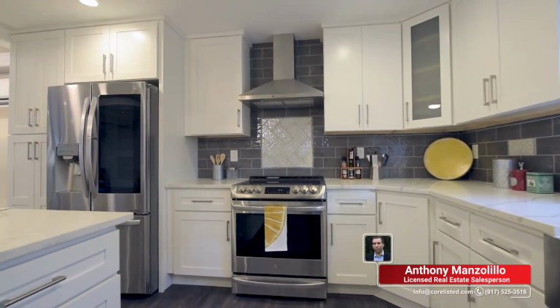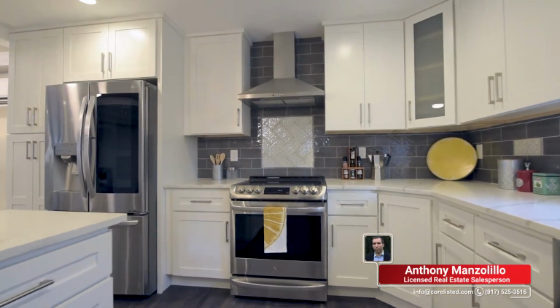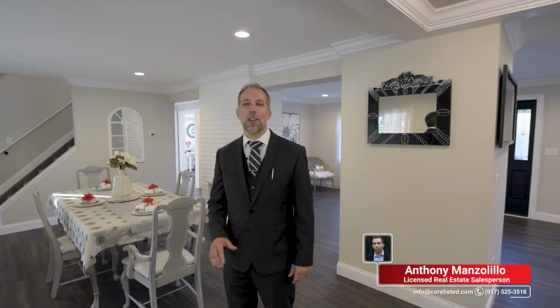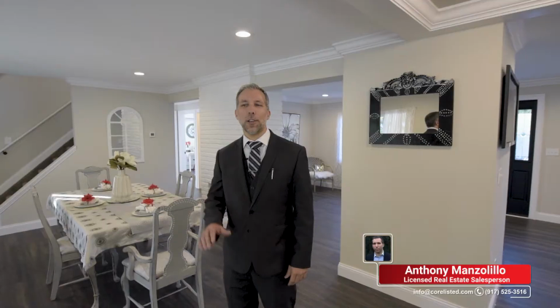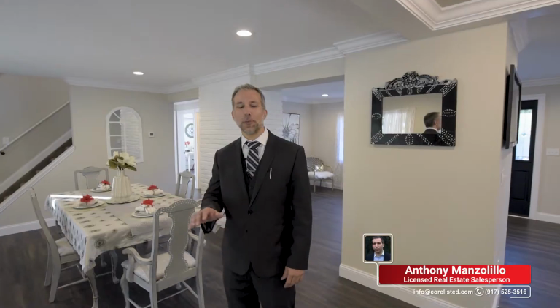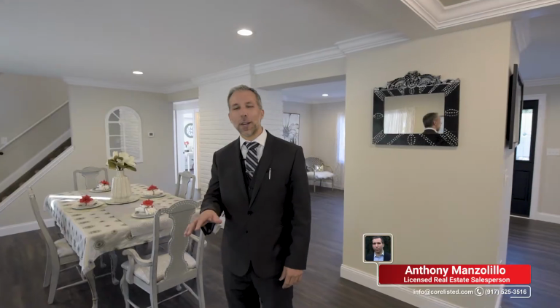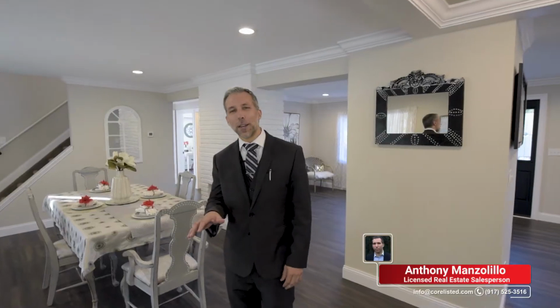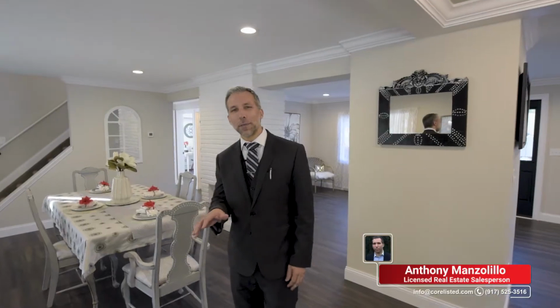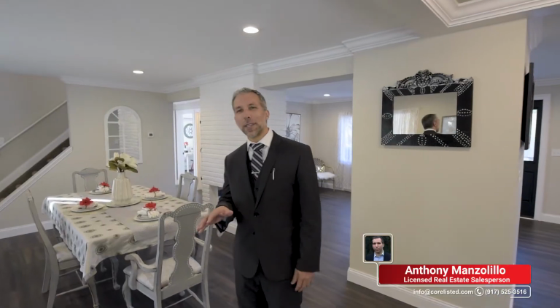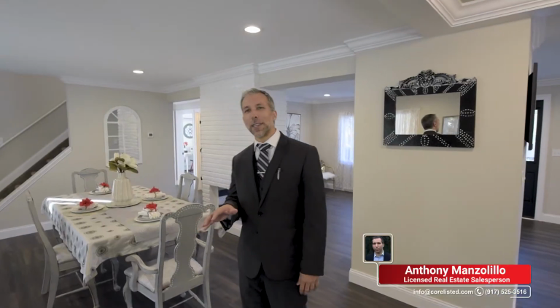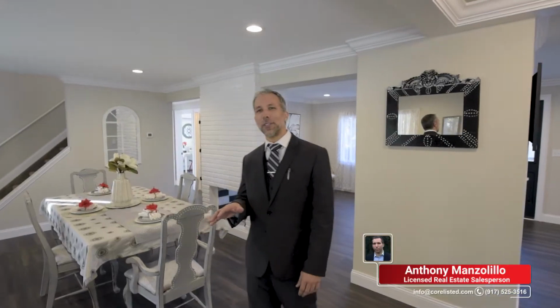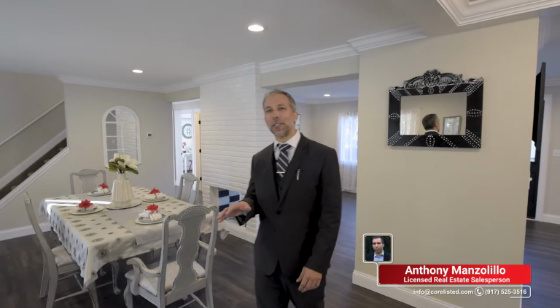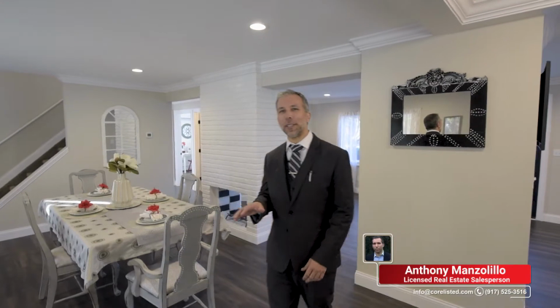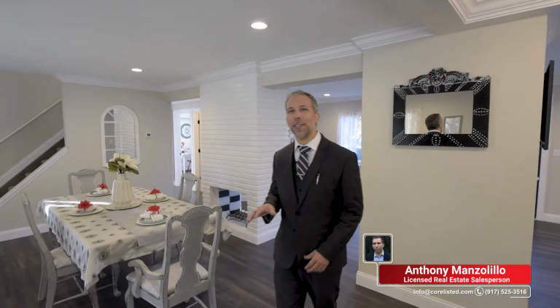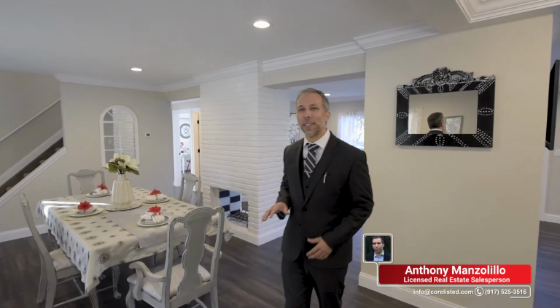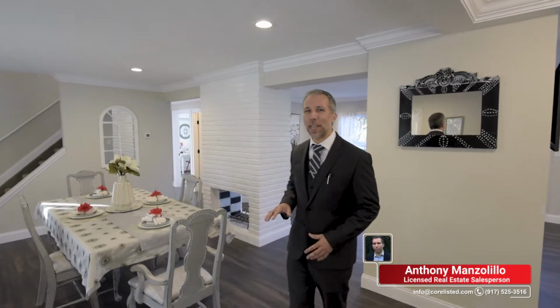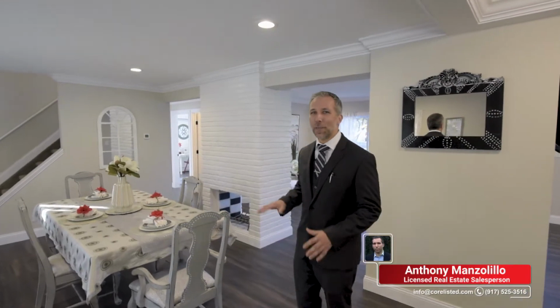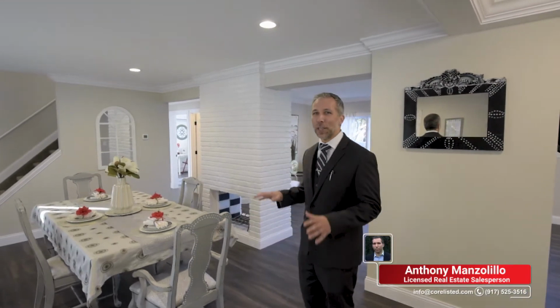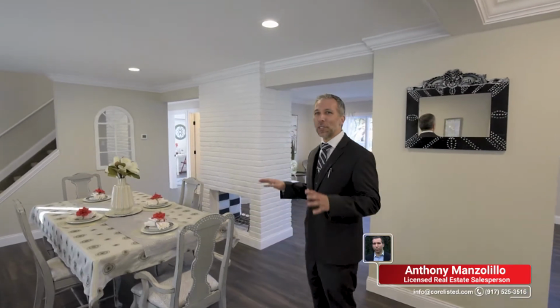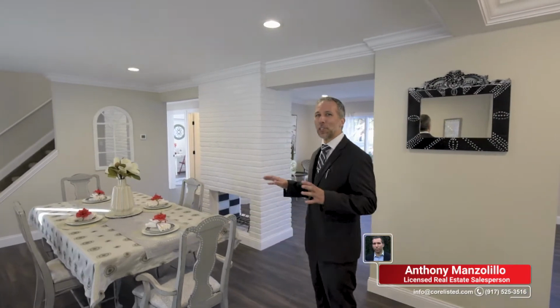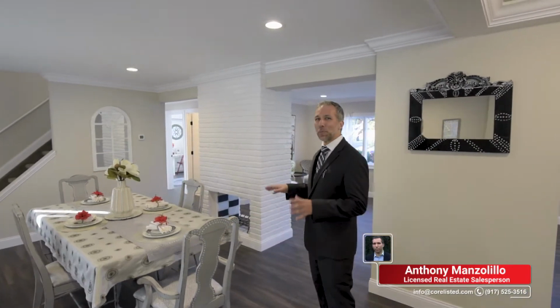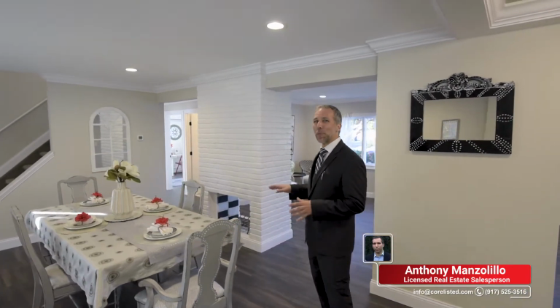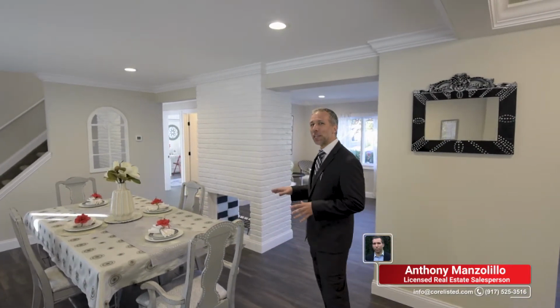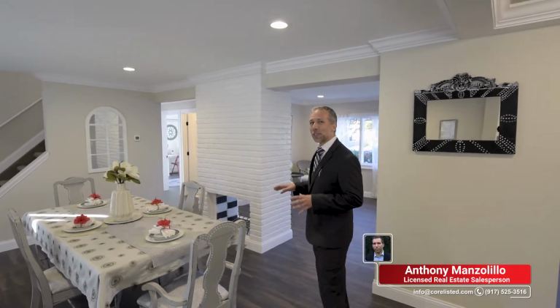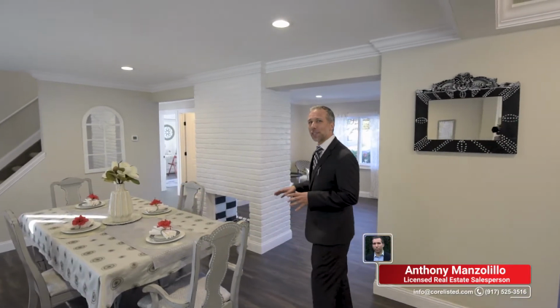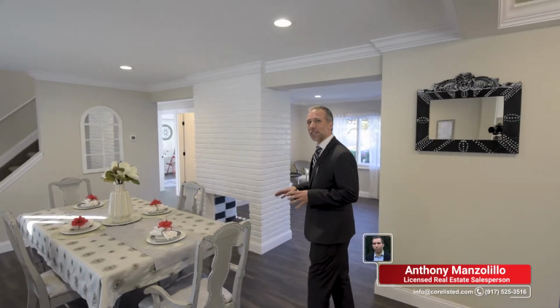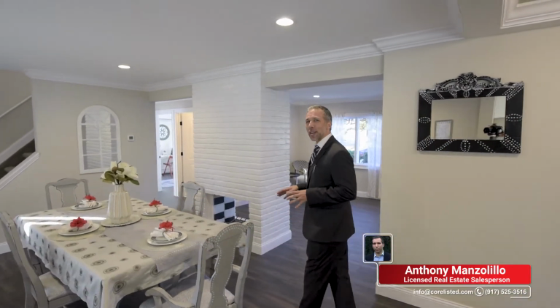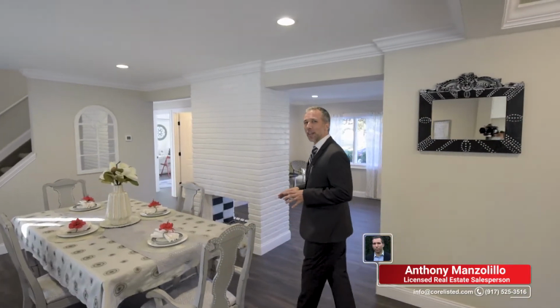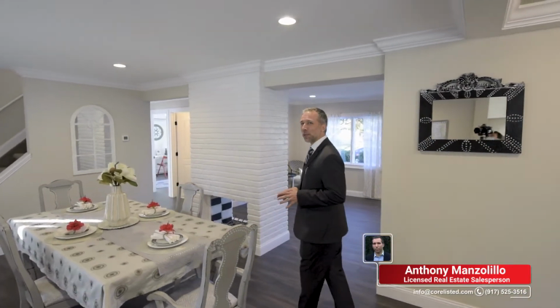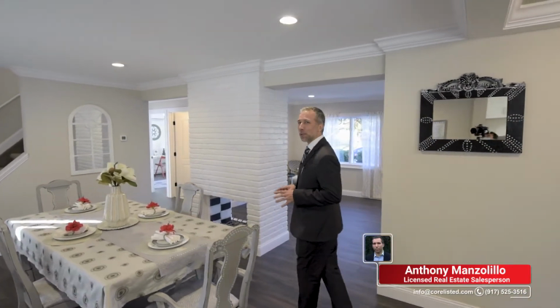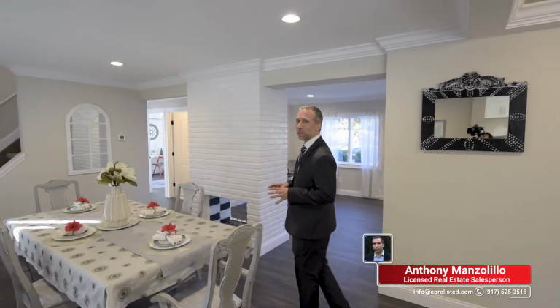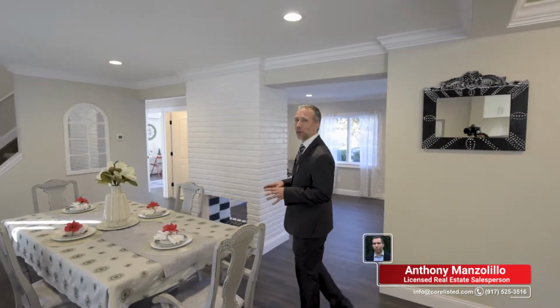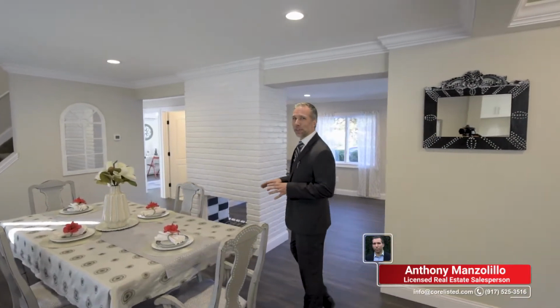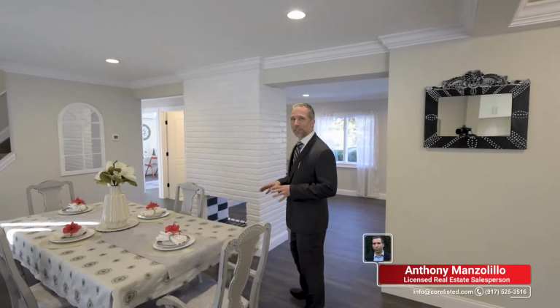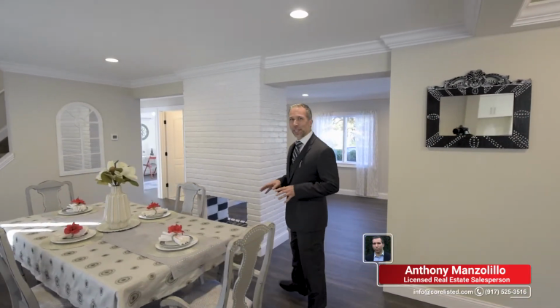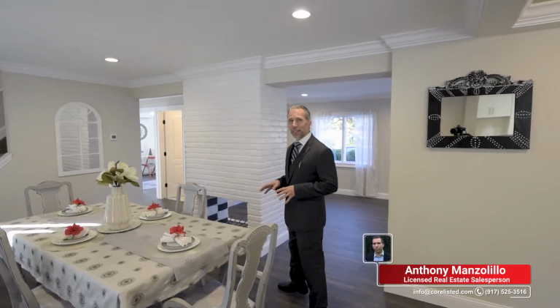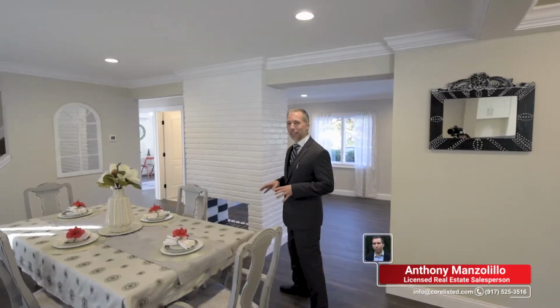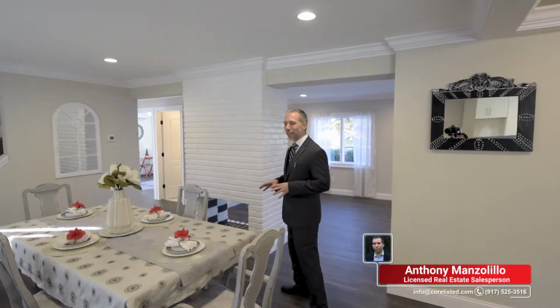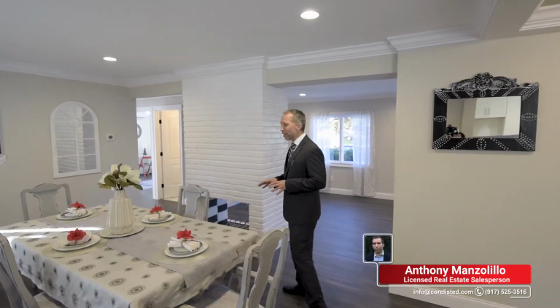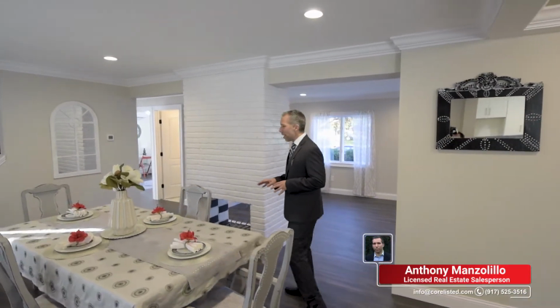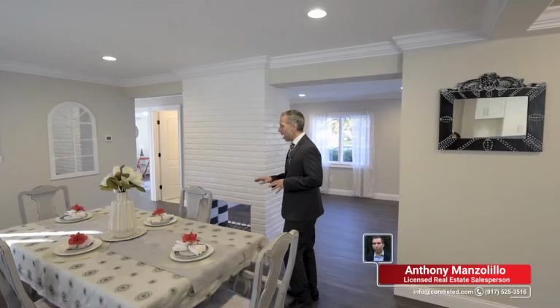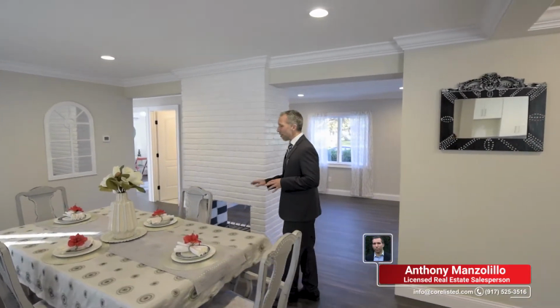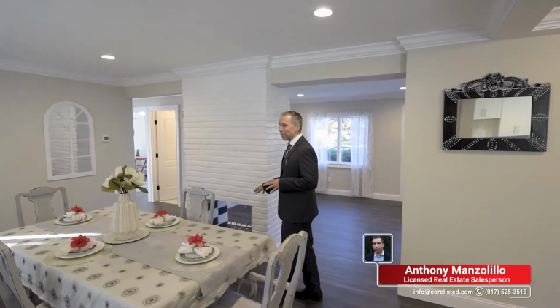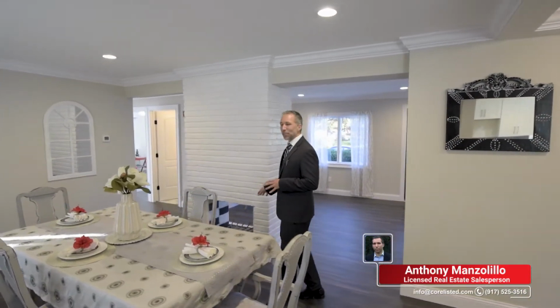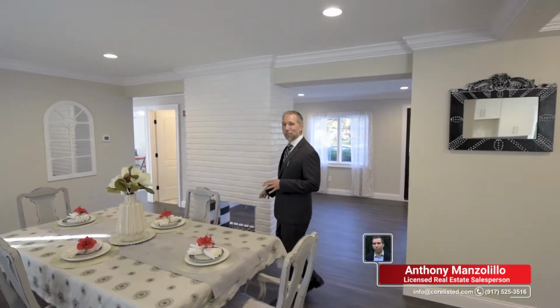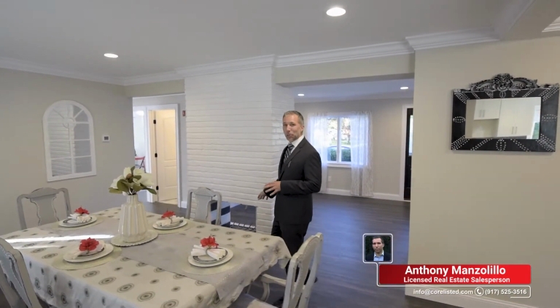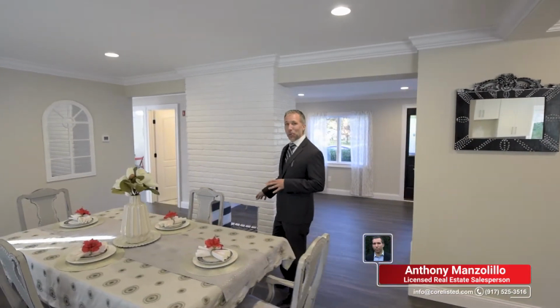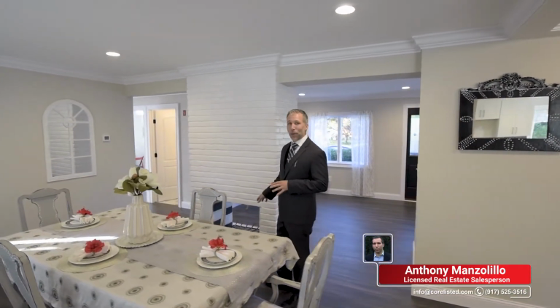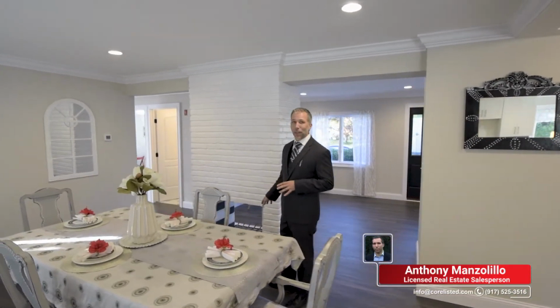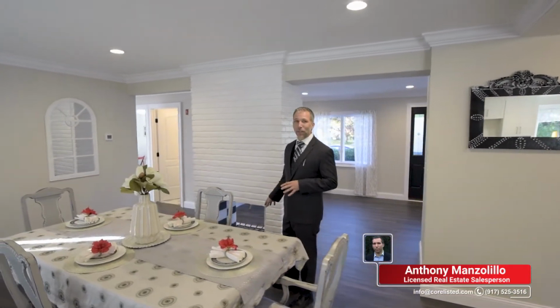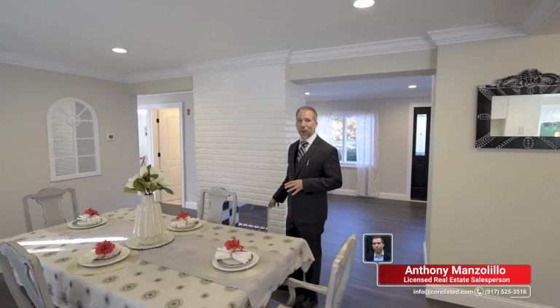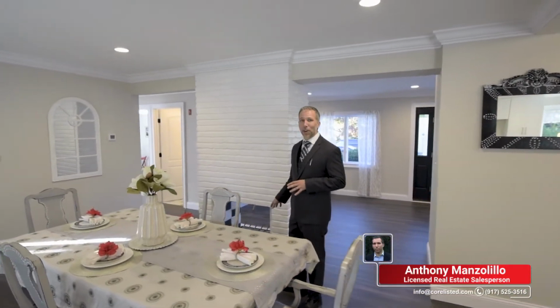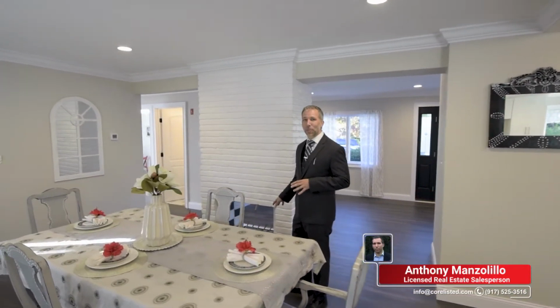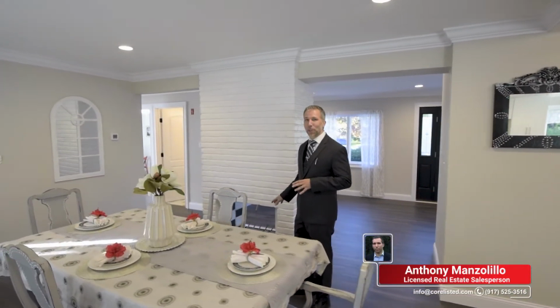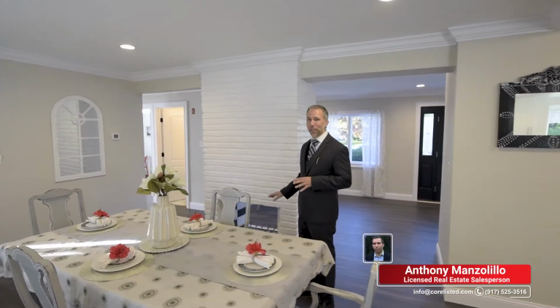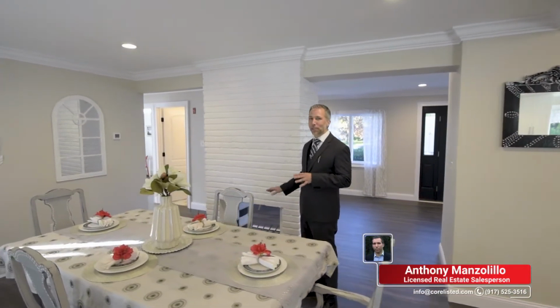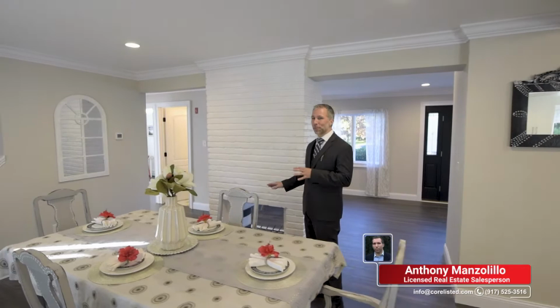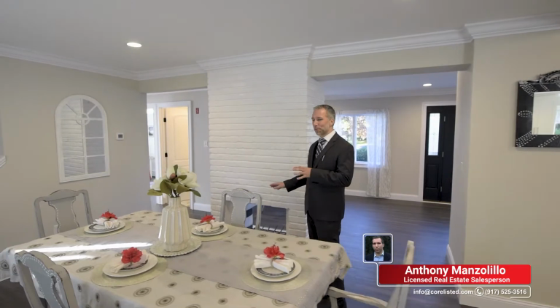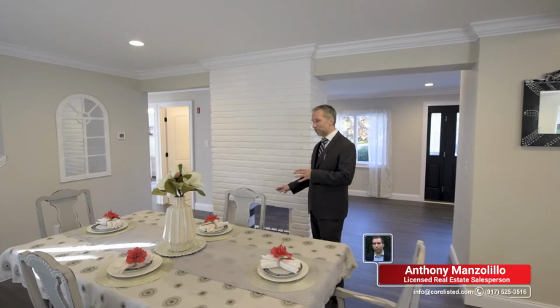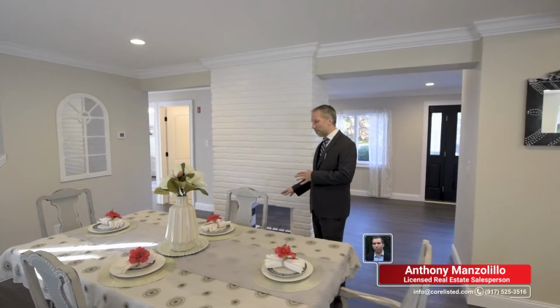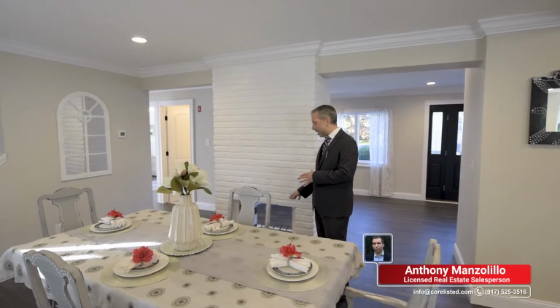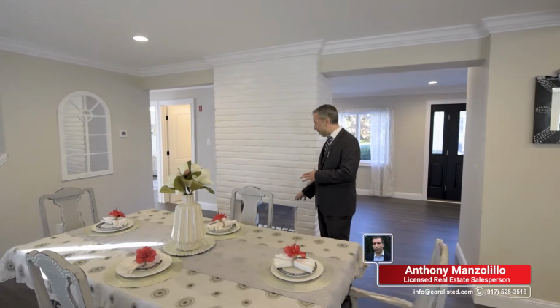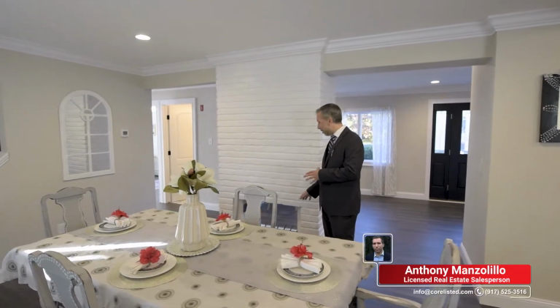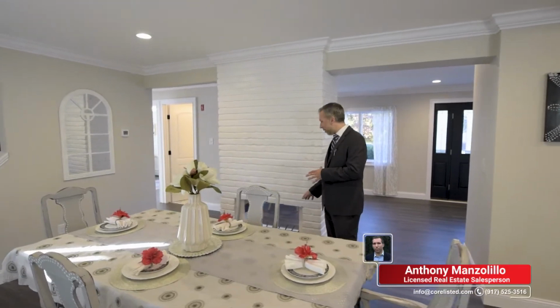And right off the kitchen, you have this spacious dining room for entertaining, and this two-way fireplace right here.